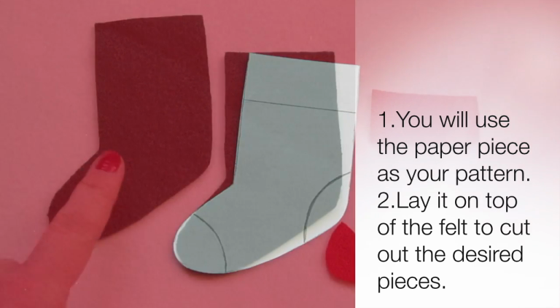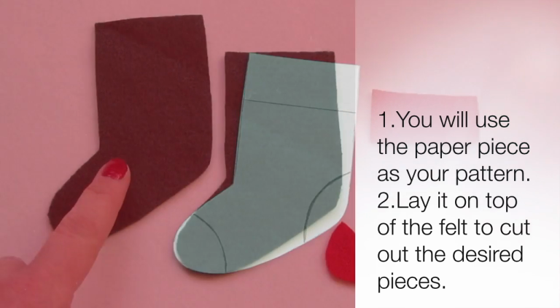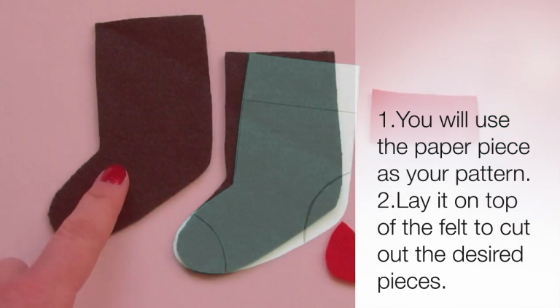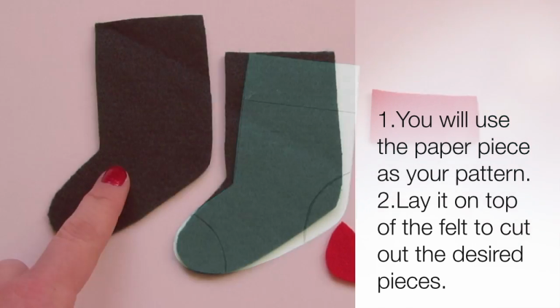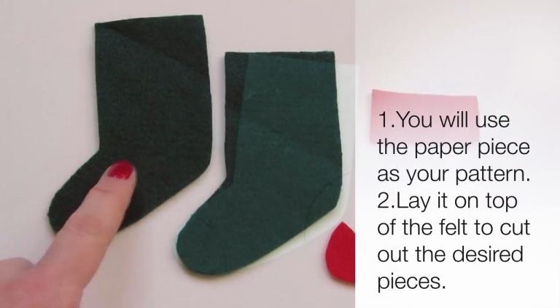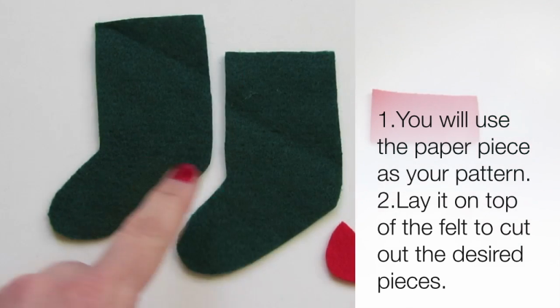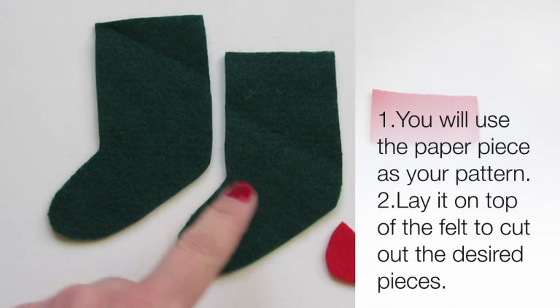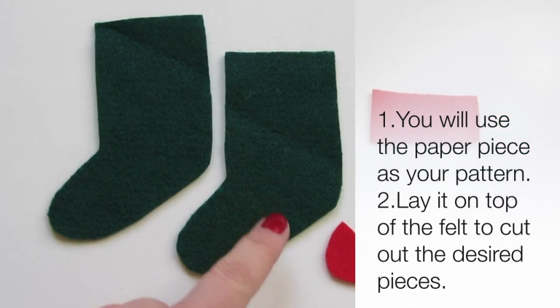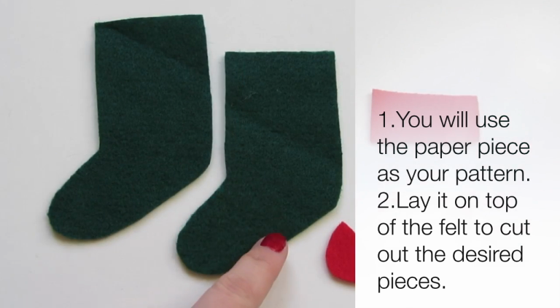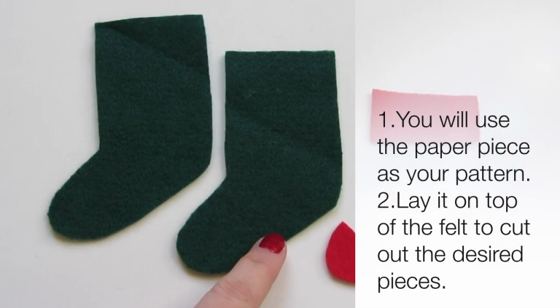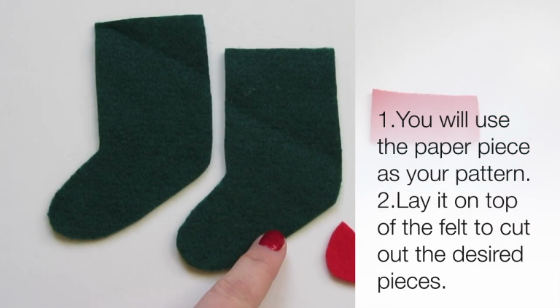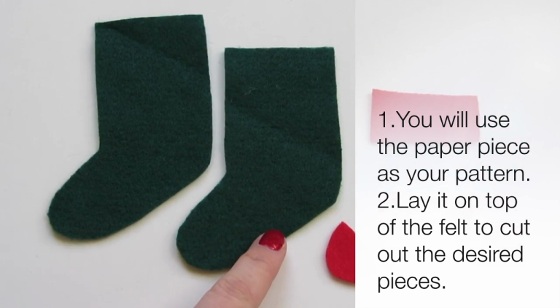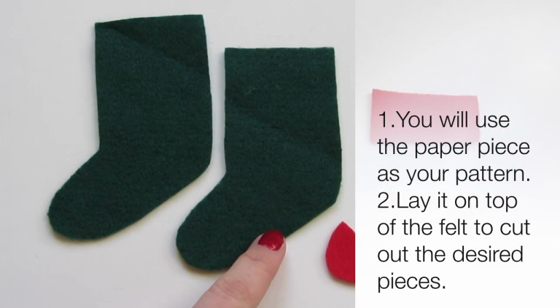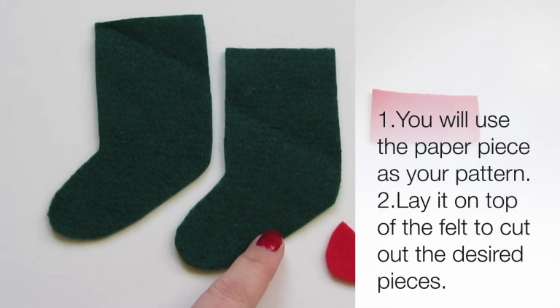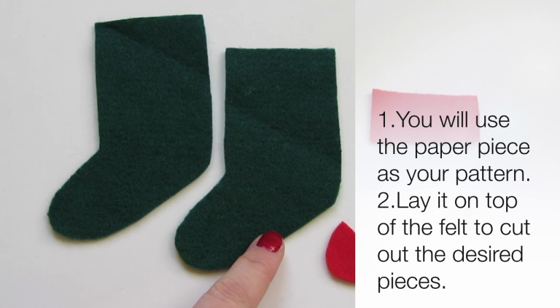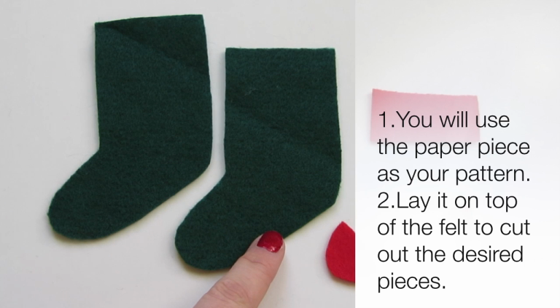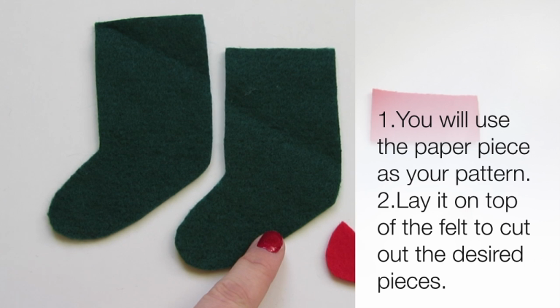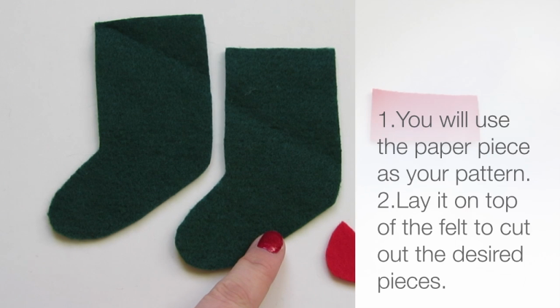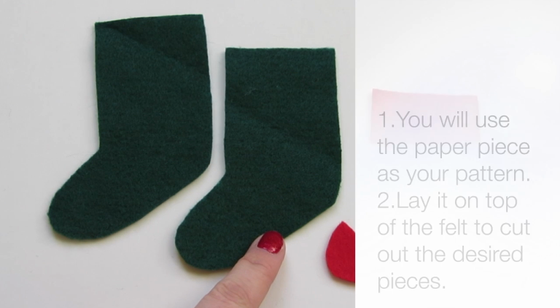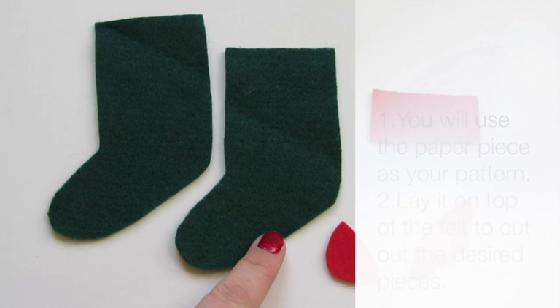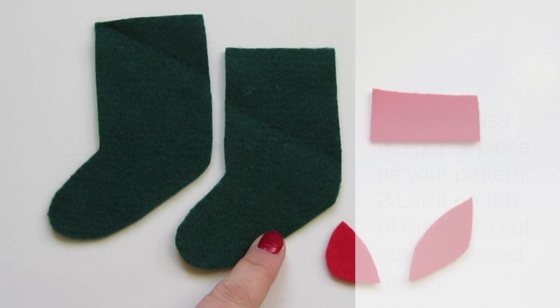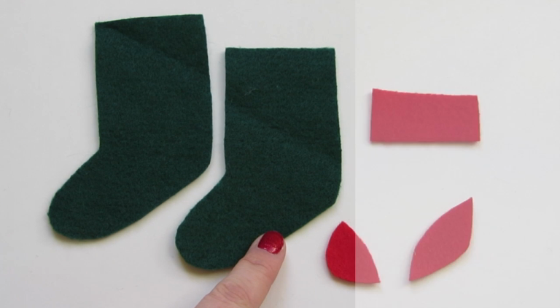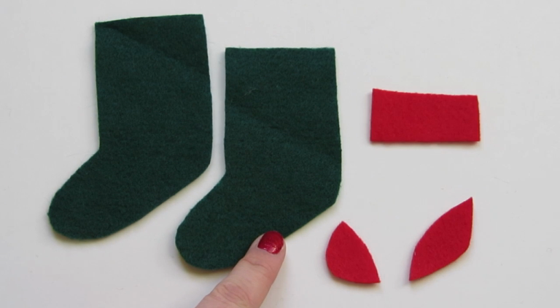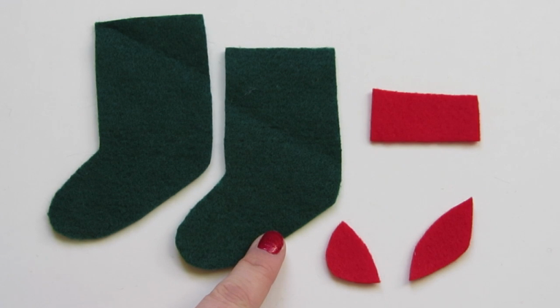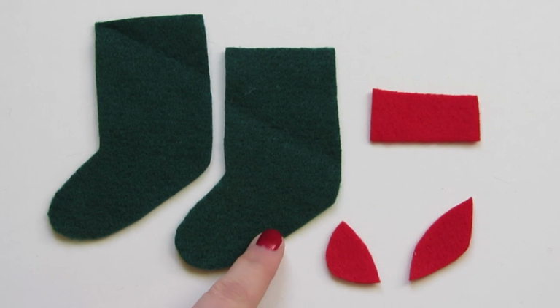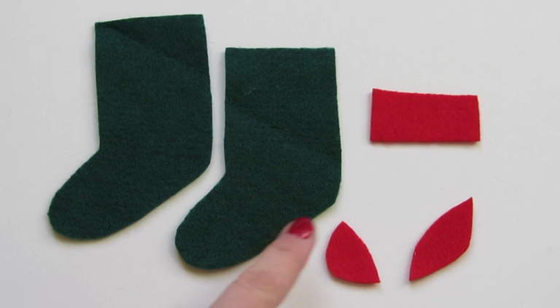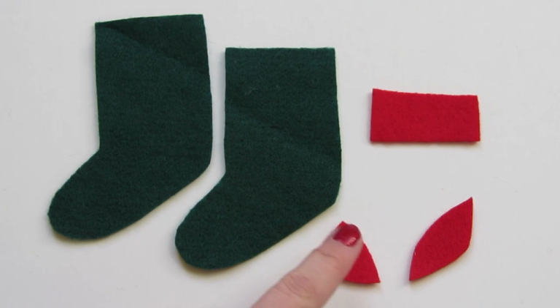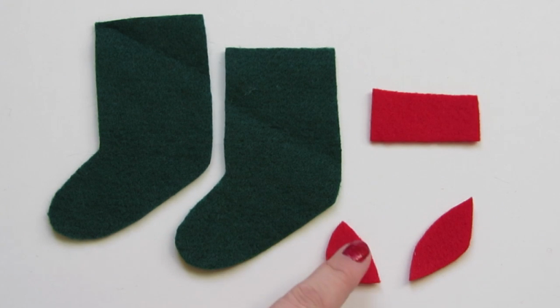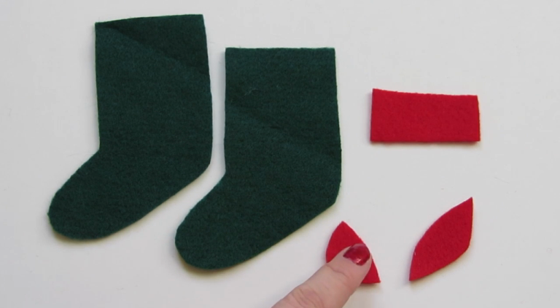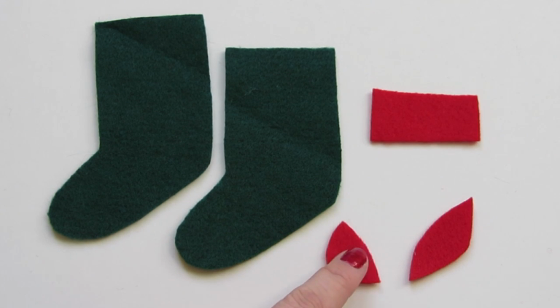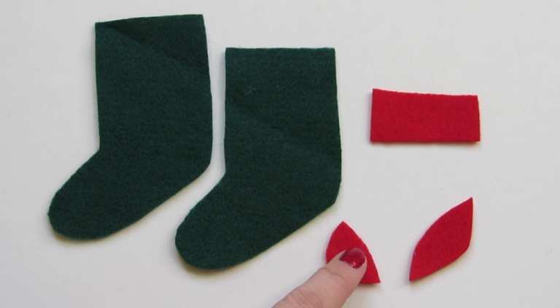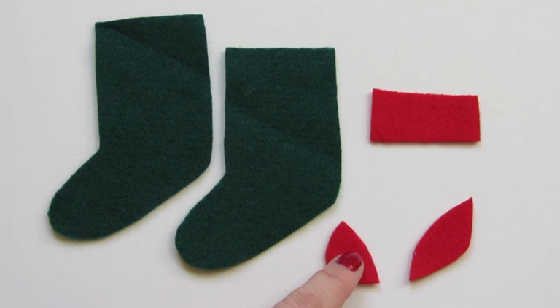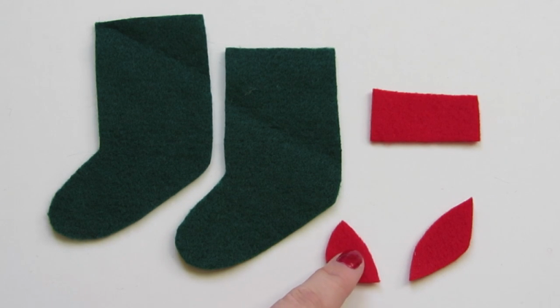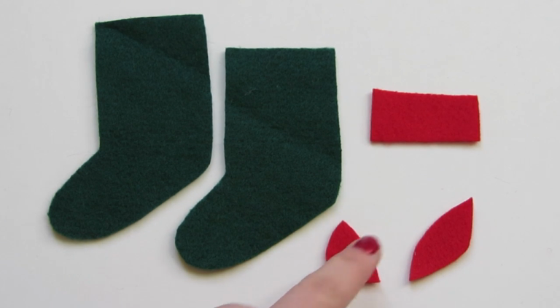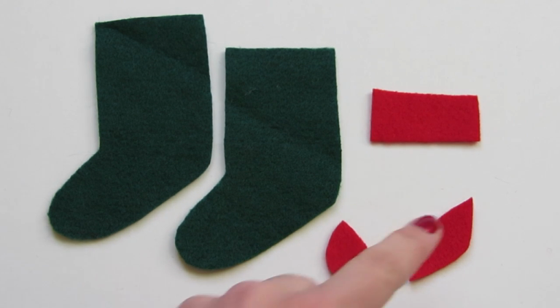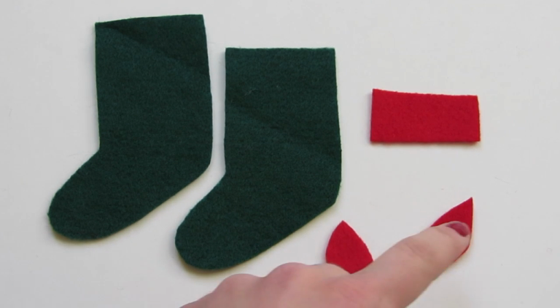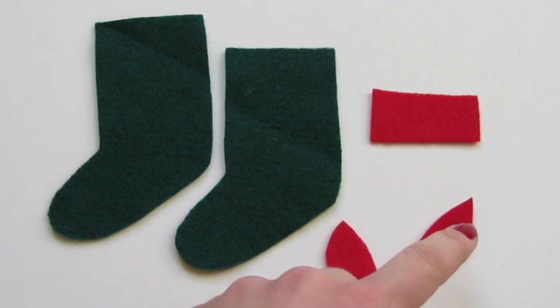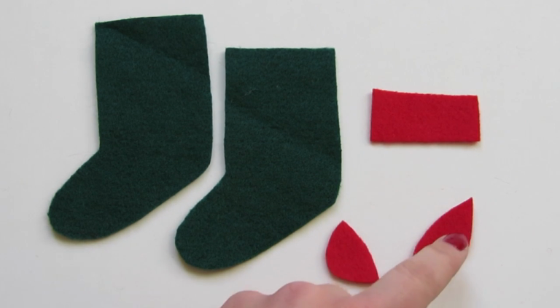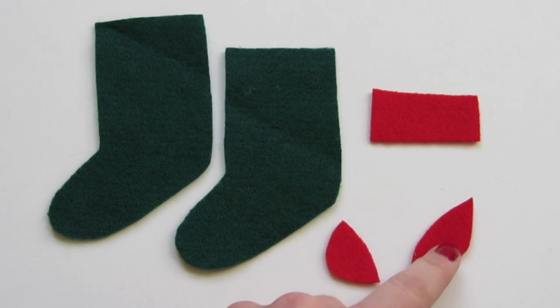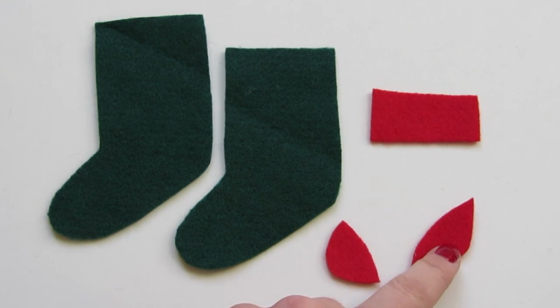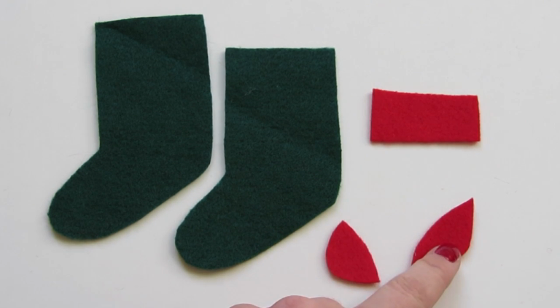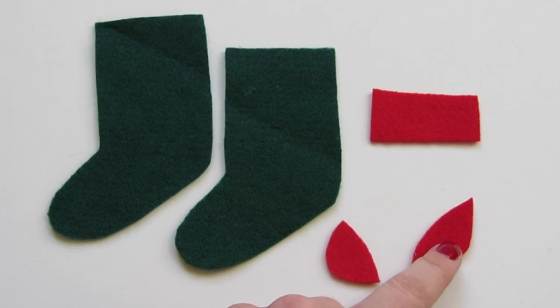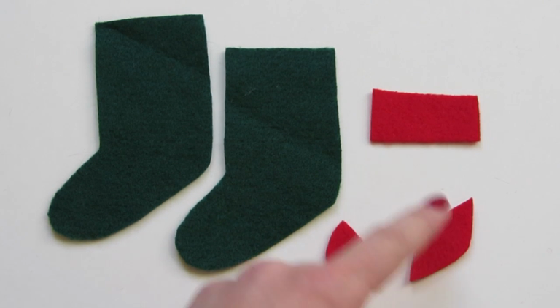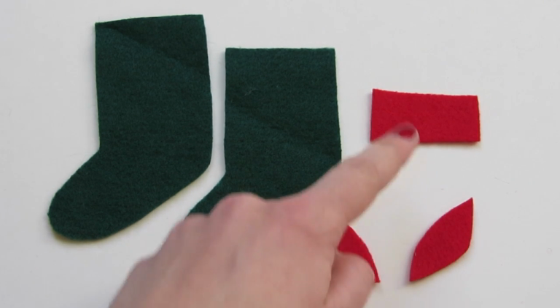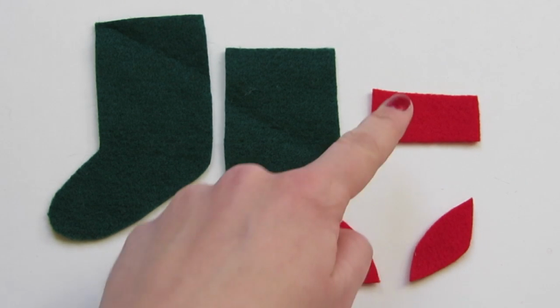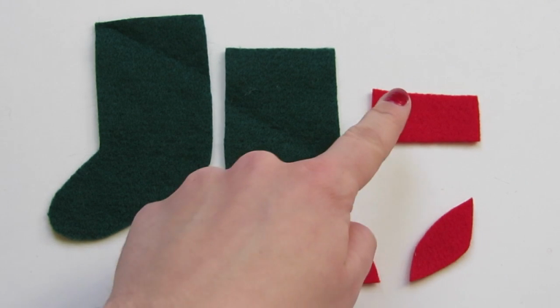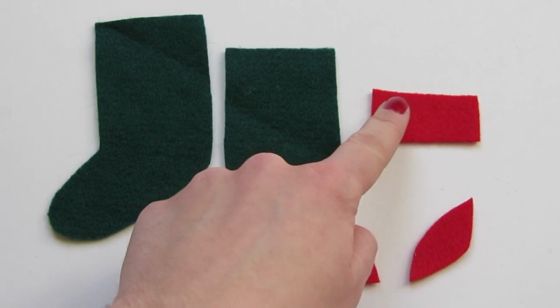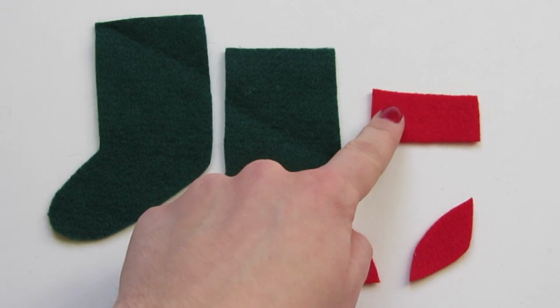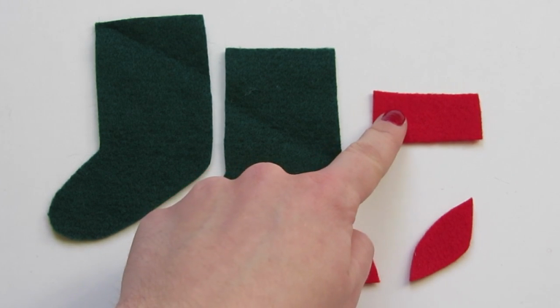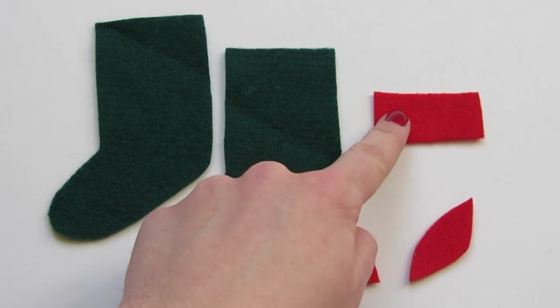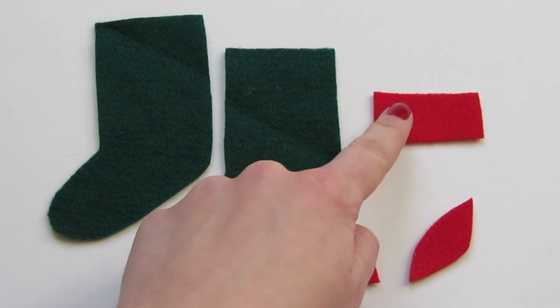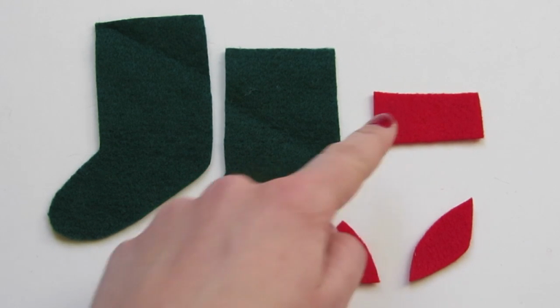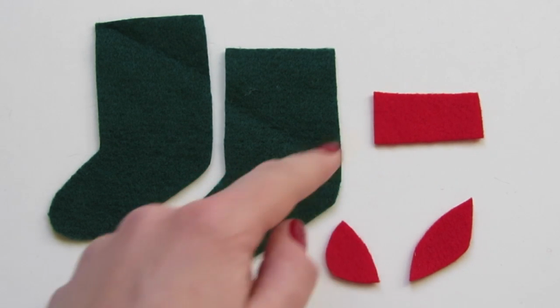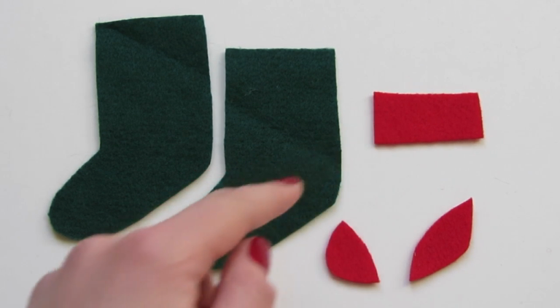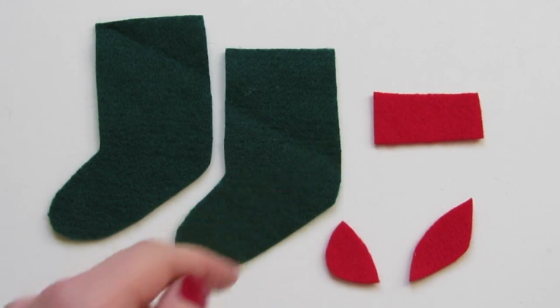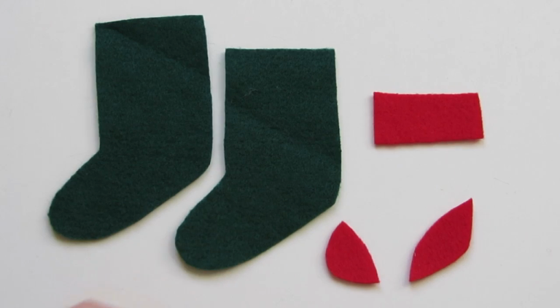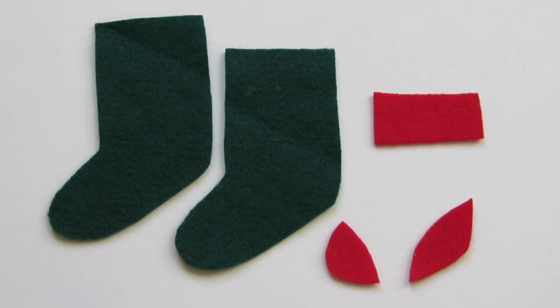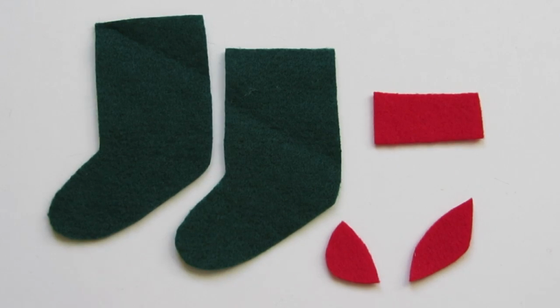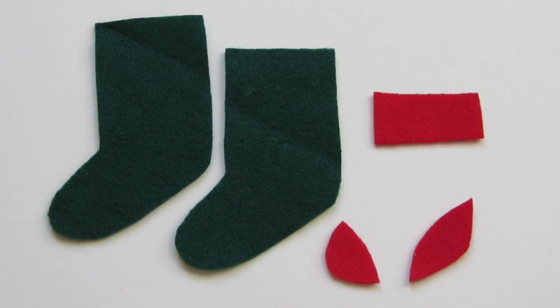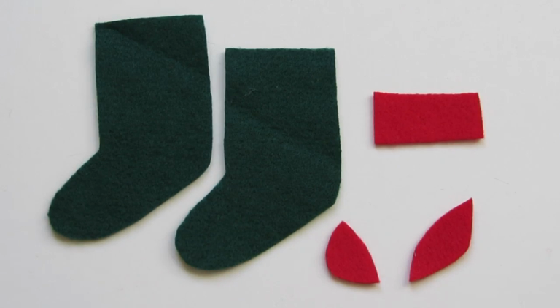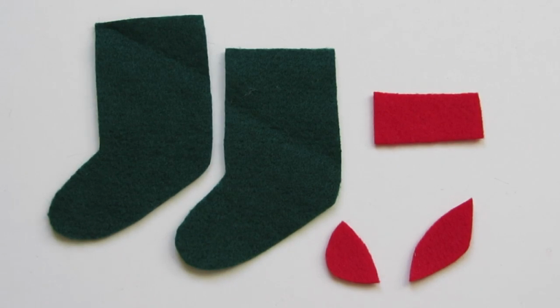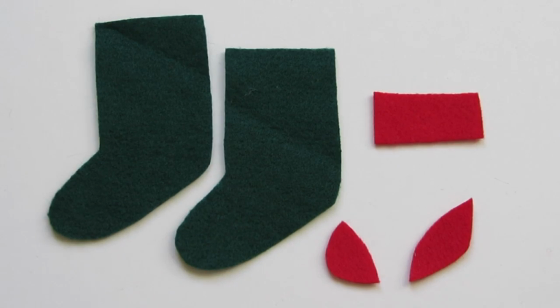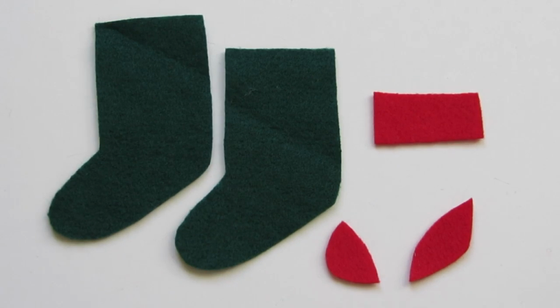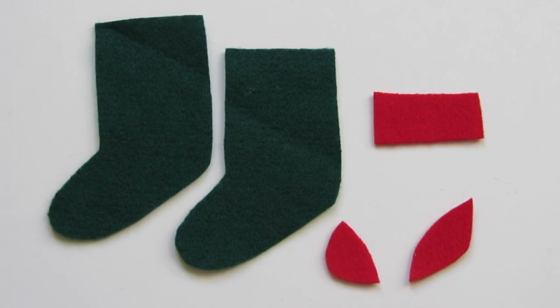Cut two base stocking pieces out of one color of felt, then cut a toe piece, a heel piece, and a cuff piece from a contrasting color.